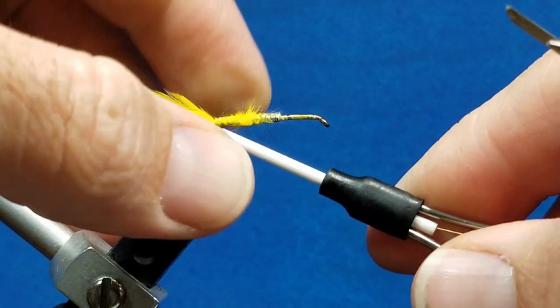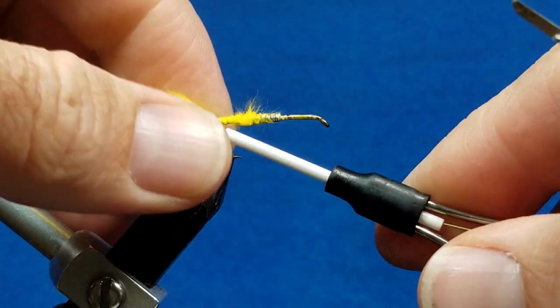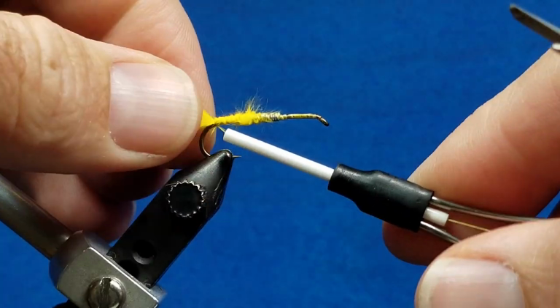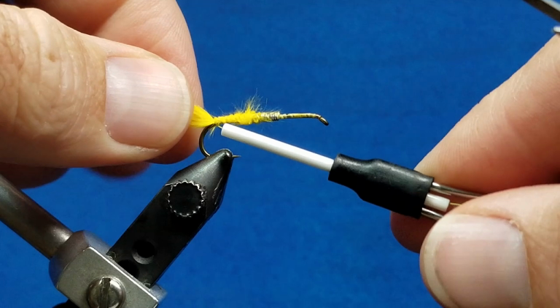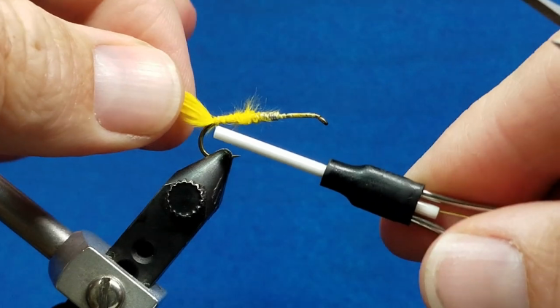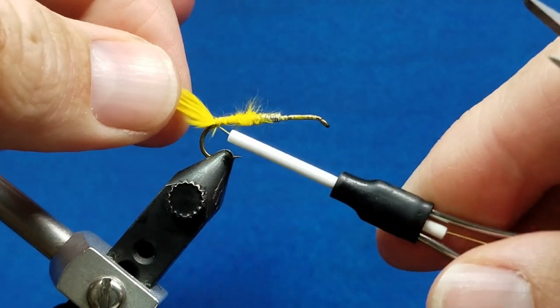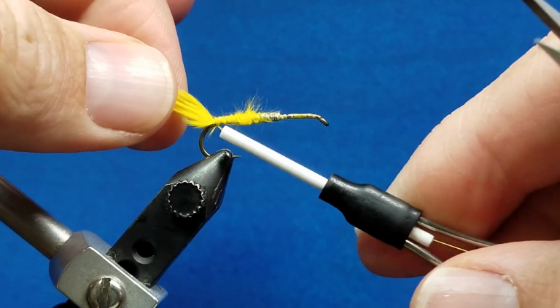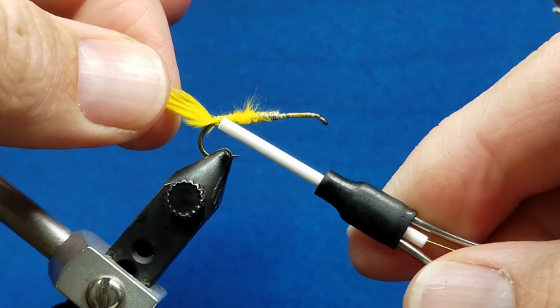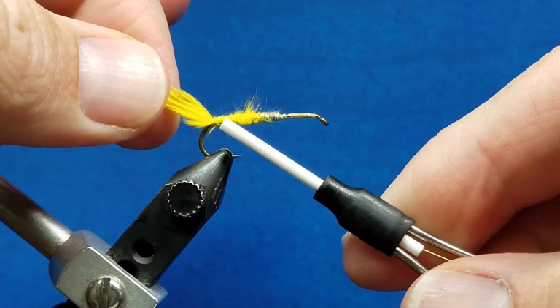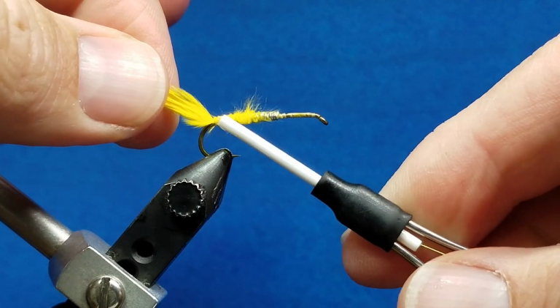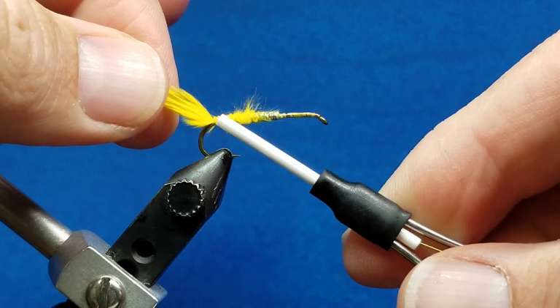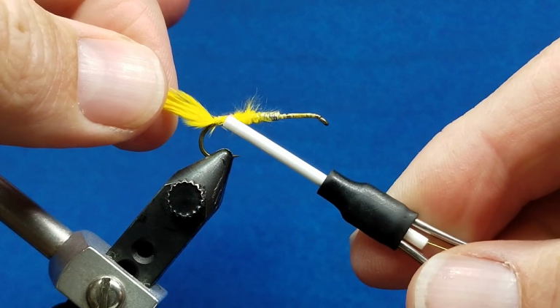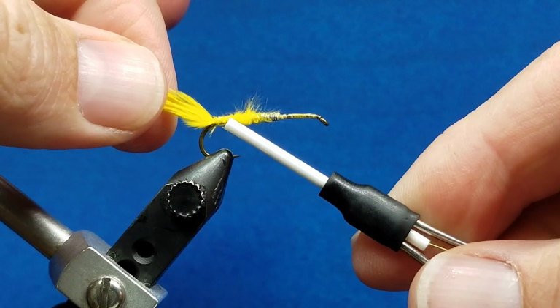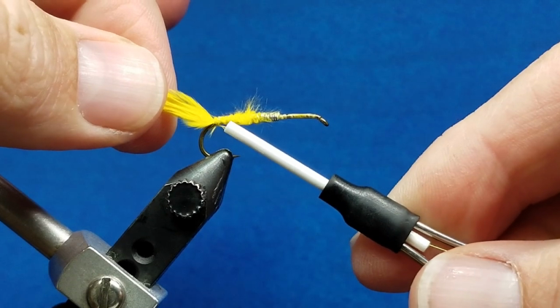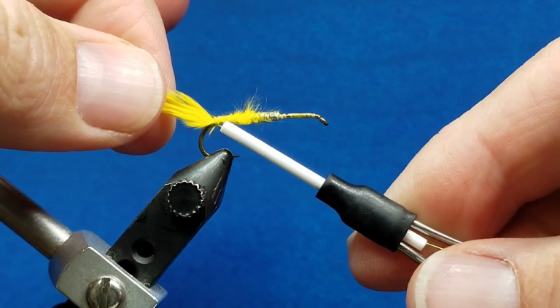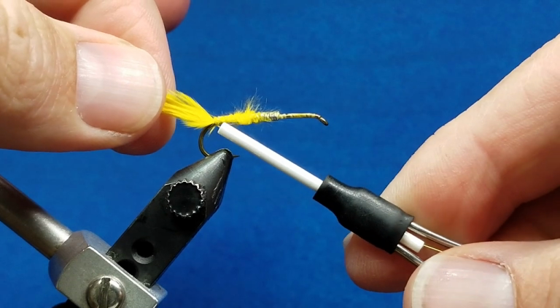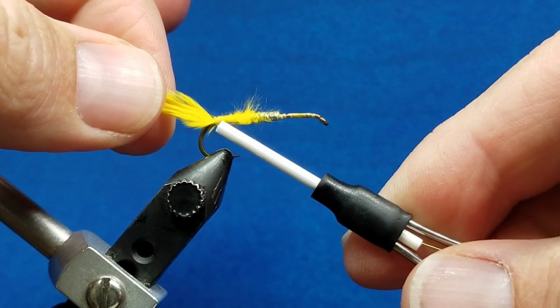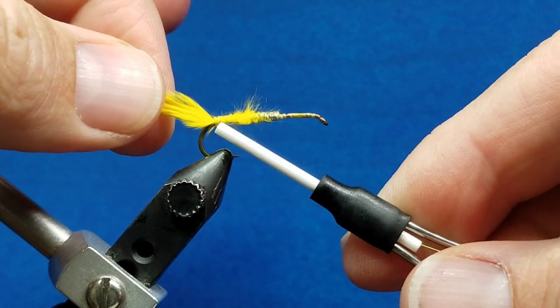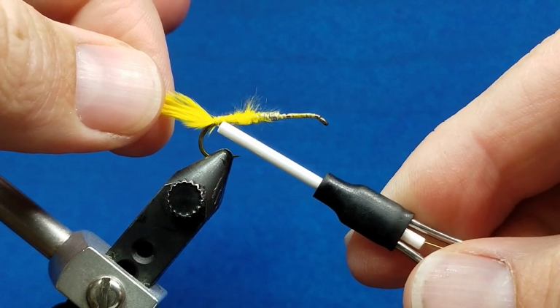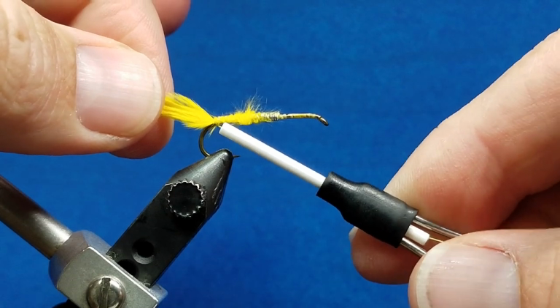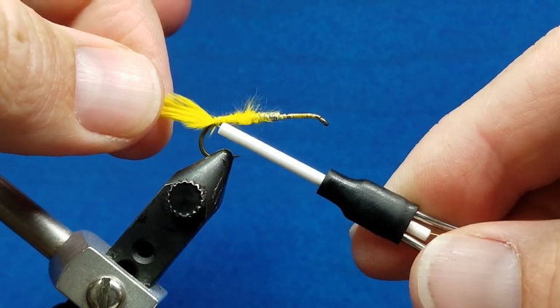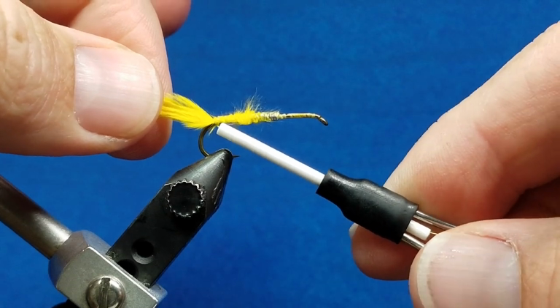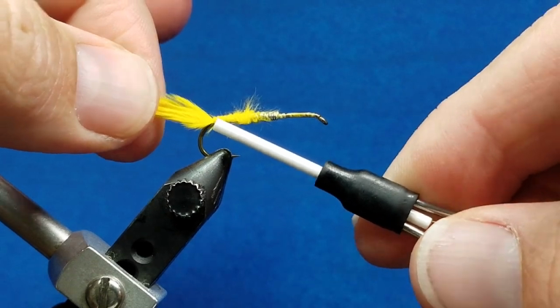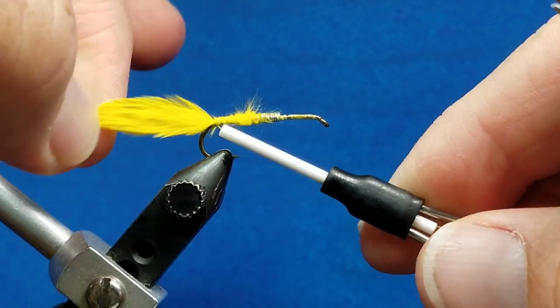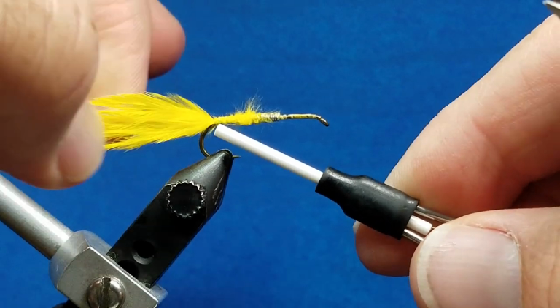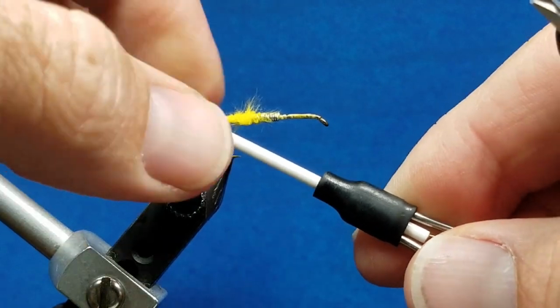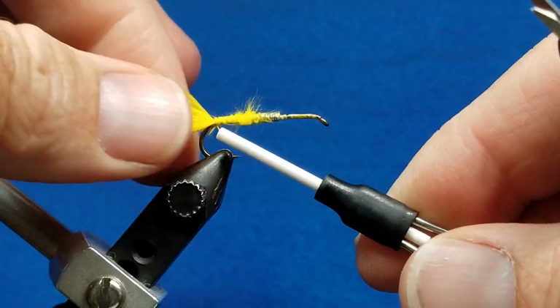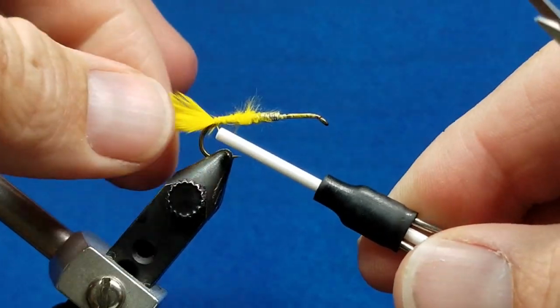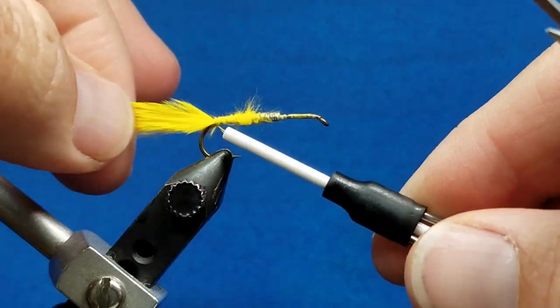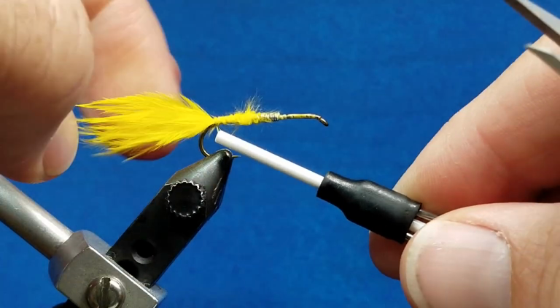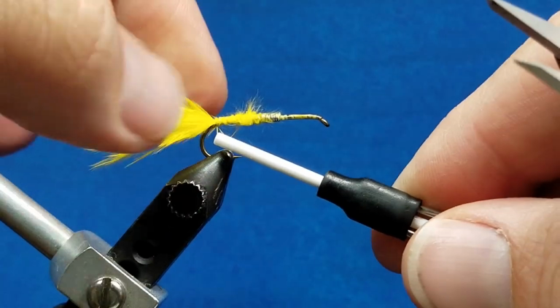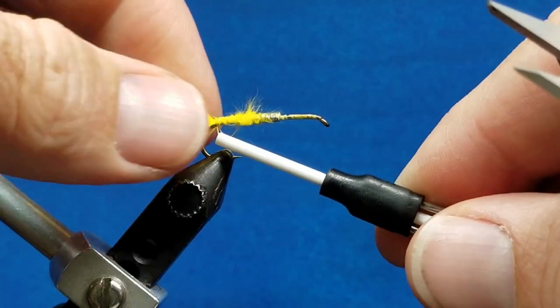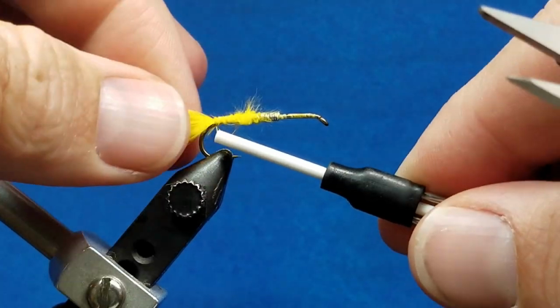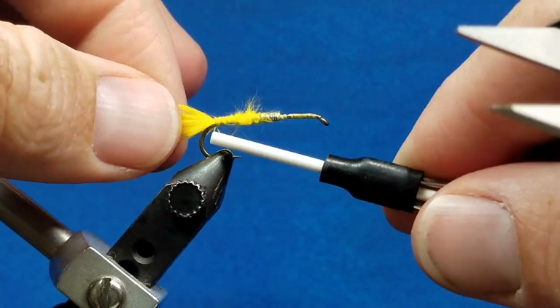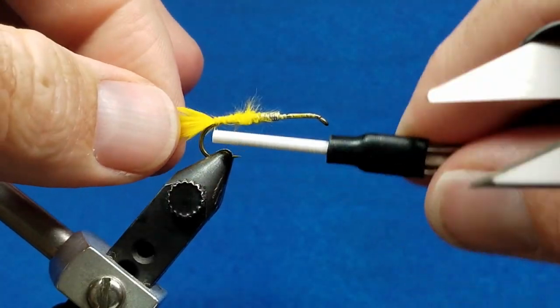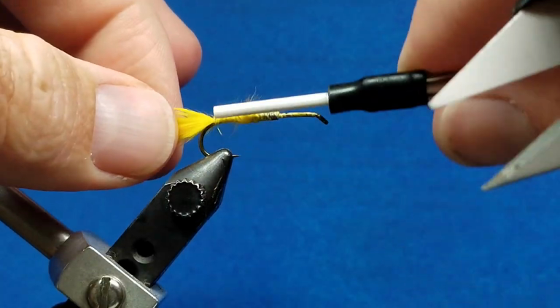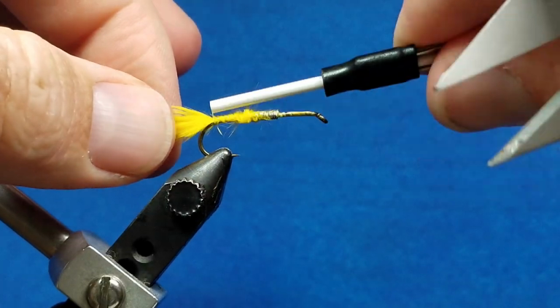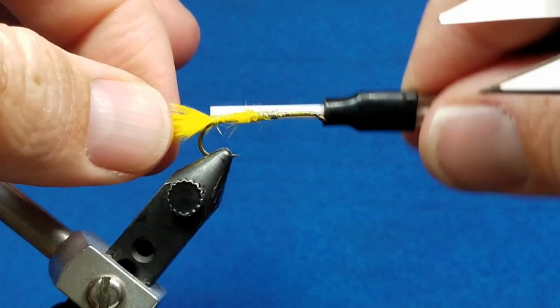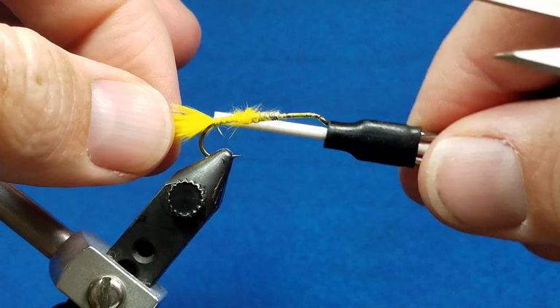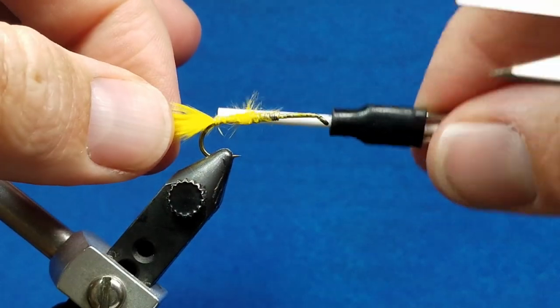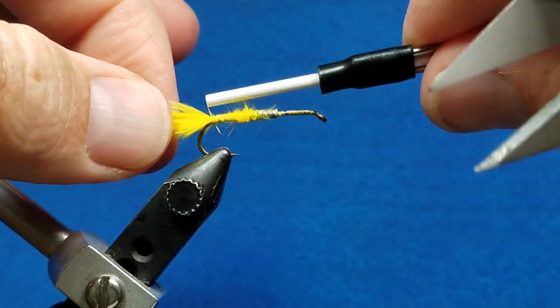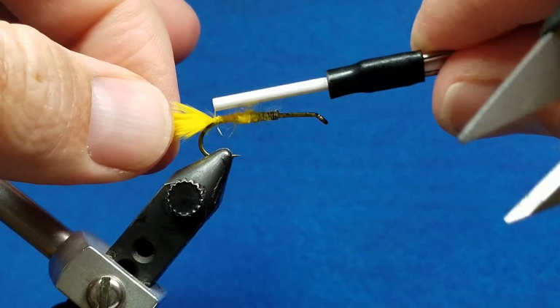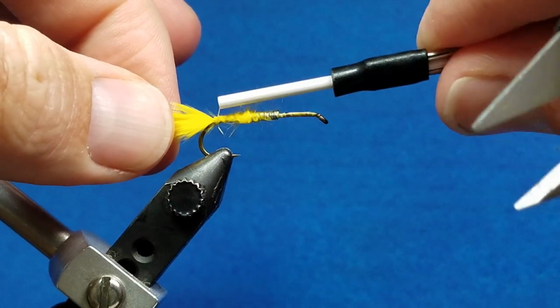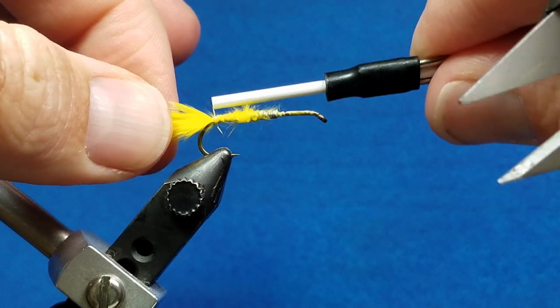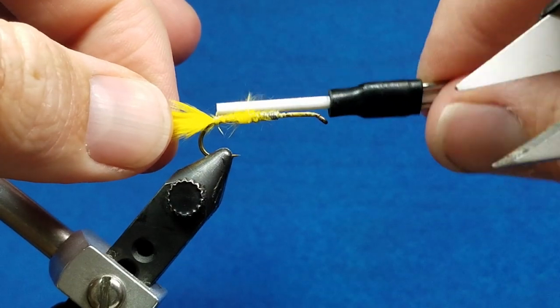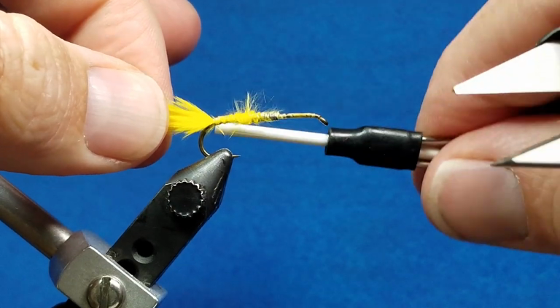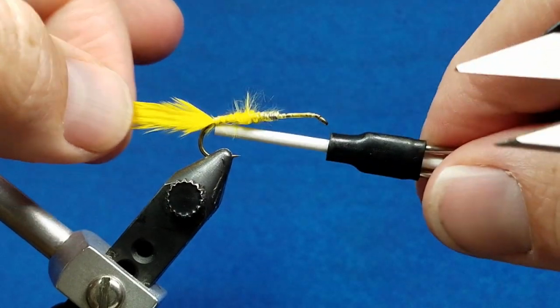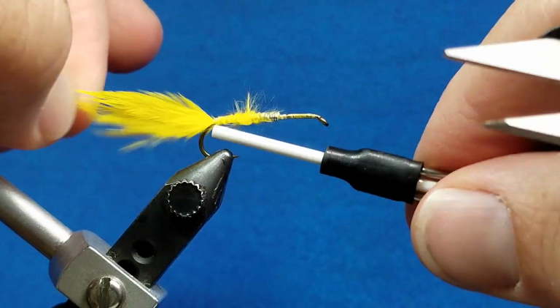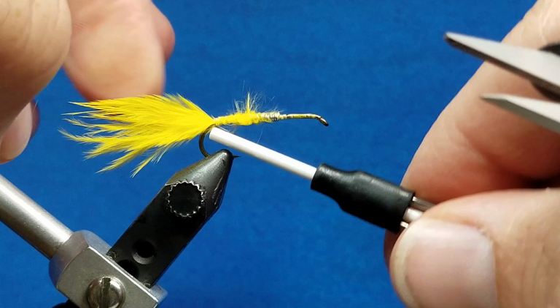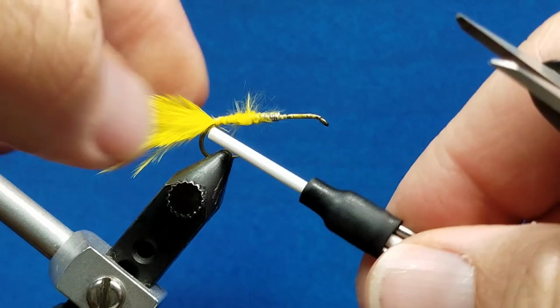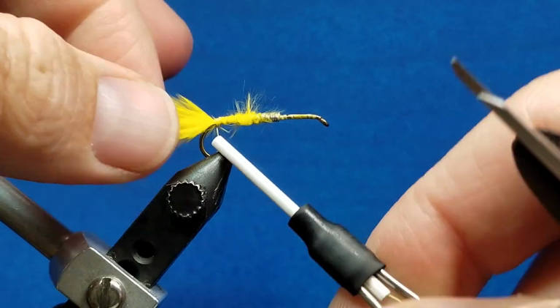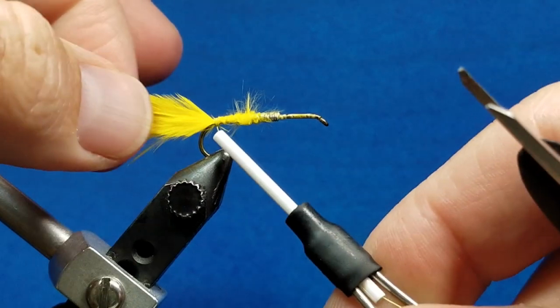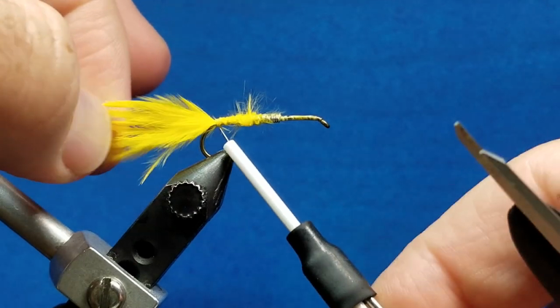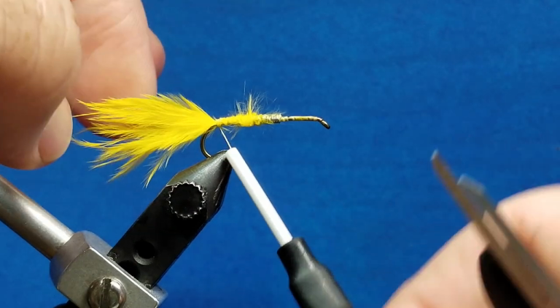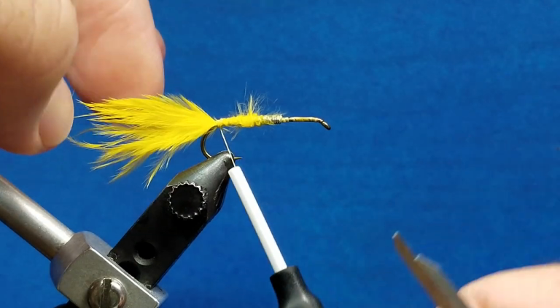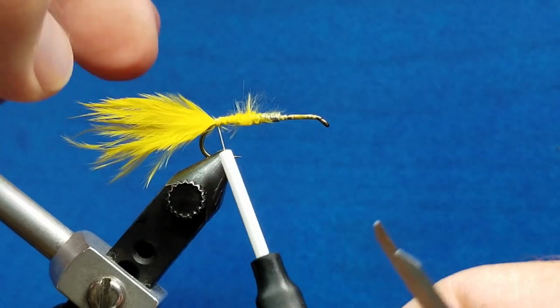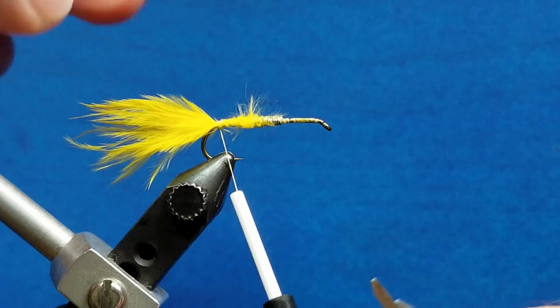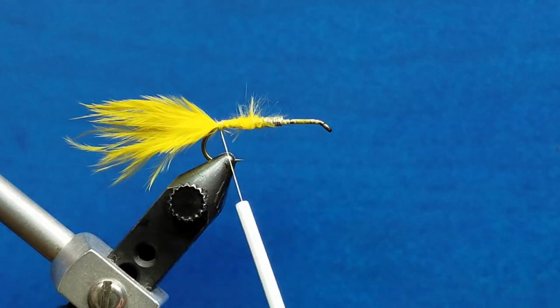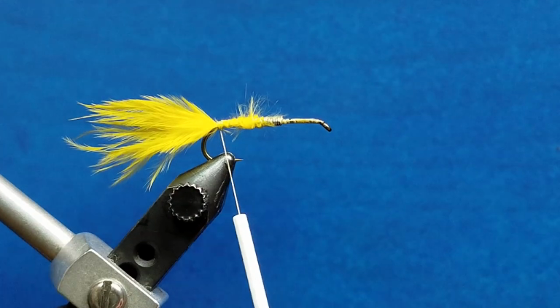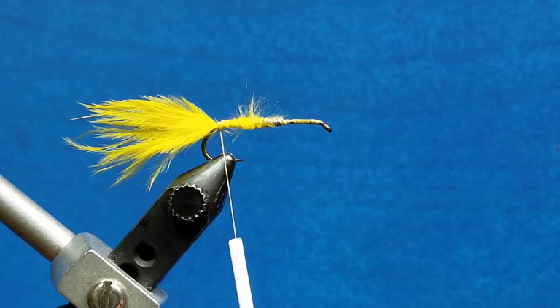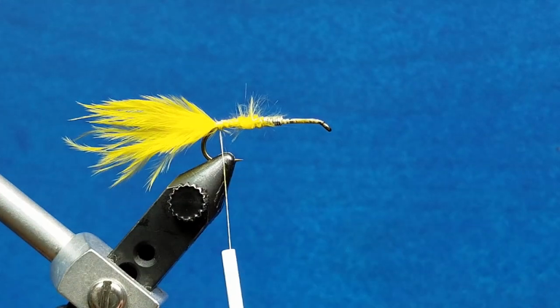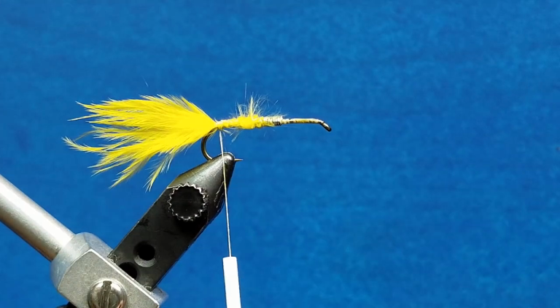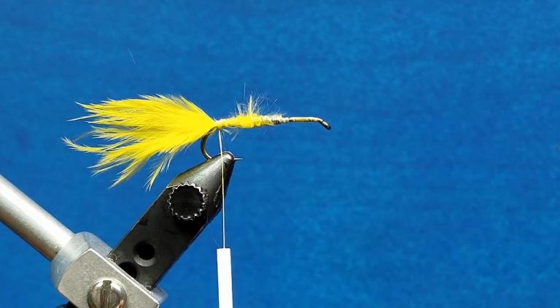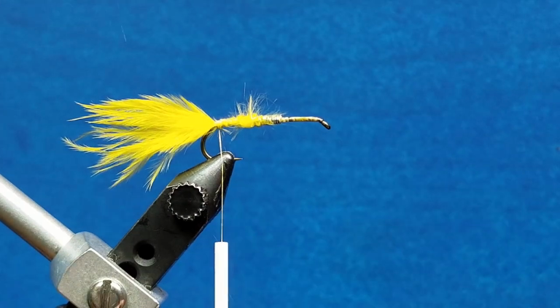You'll notice I tend to stick the nose of the bobbin right up in the area where I'm tying. It makes it easier to work and also locks things down a little bit more firmly.